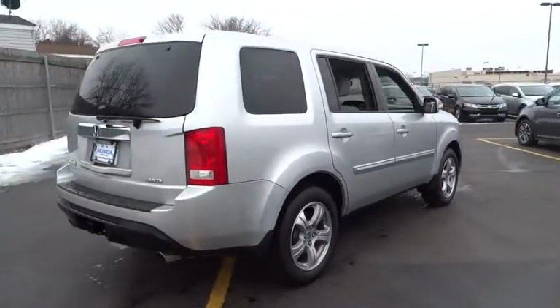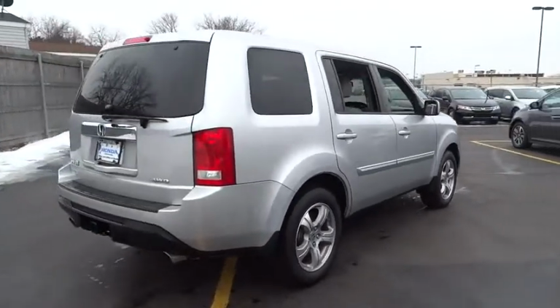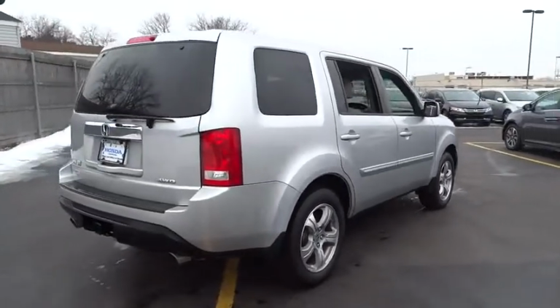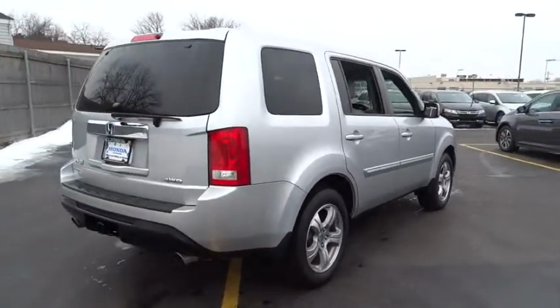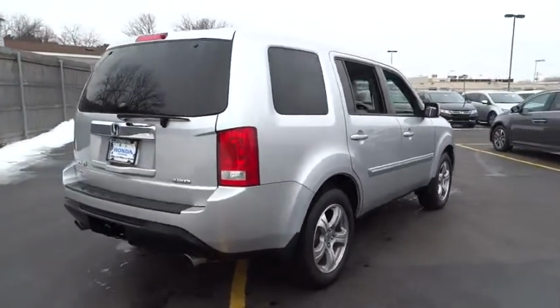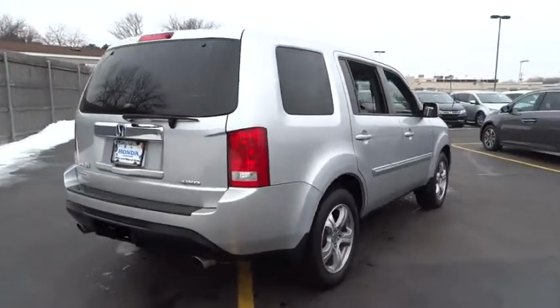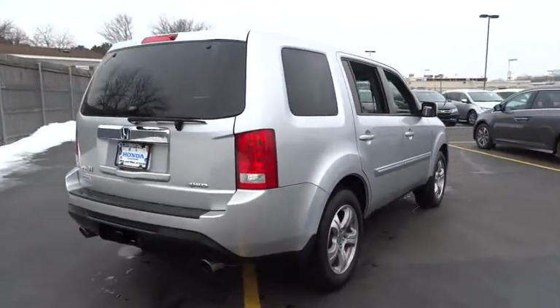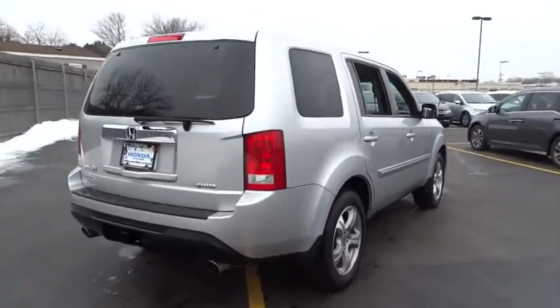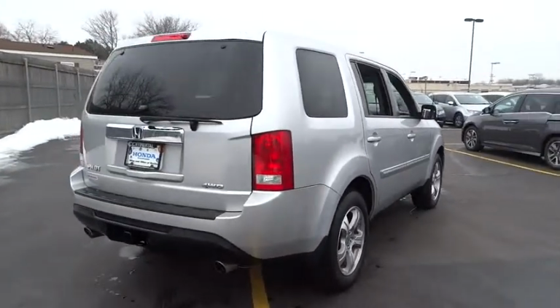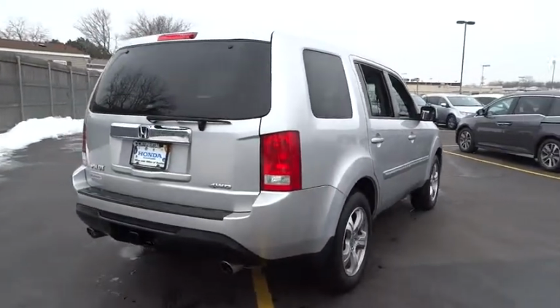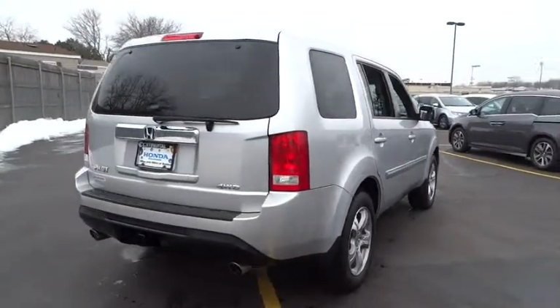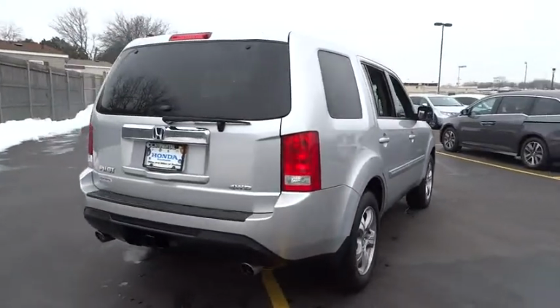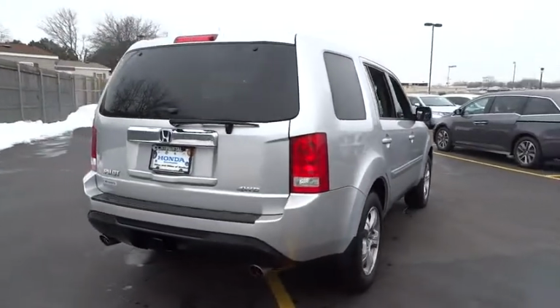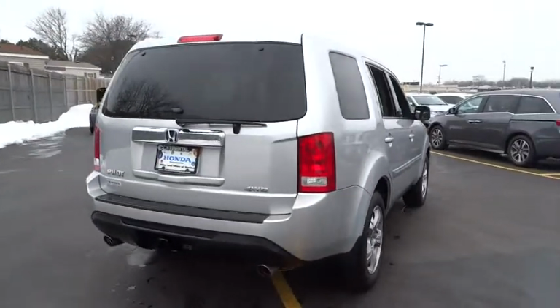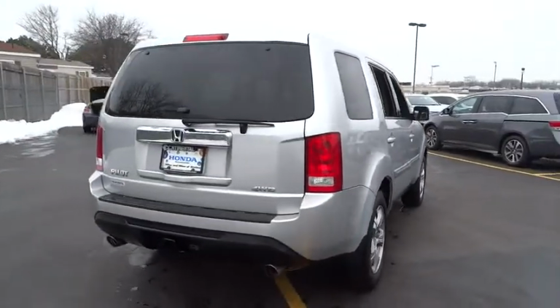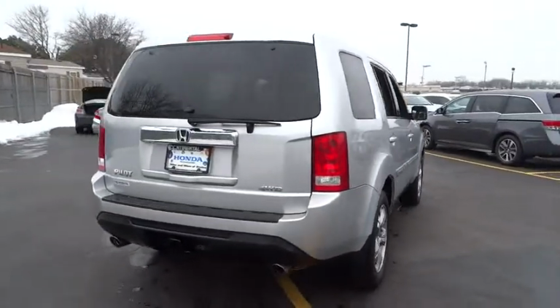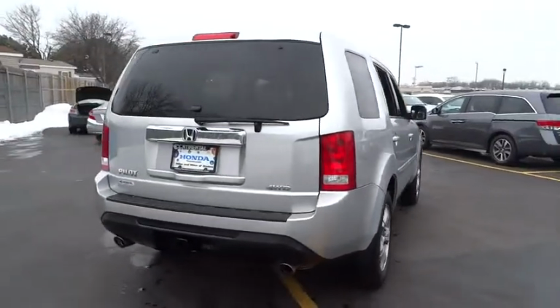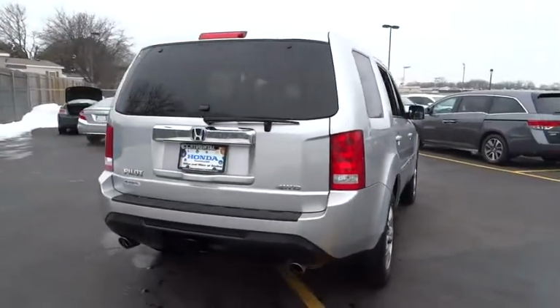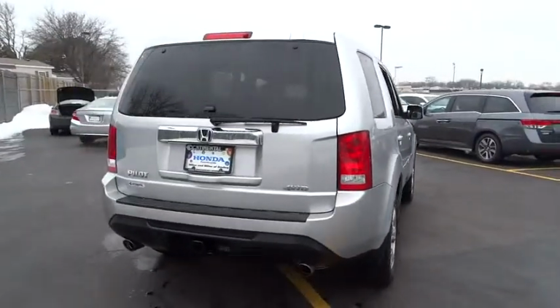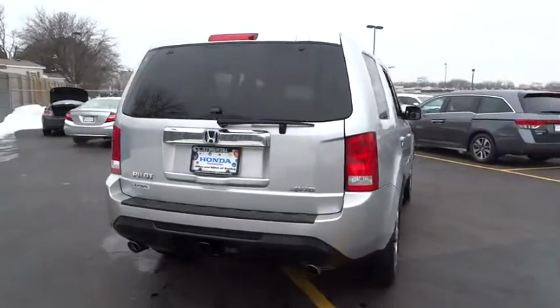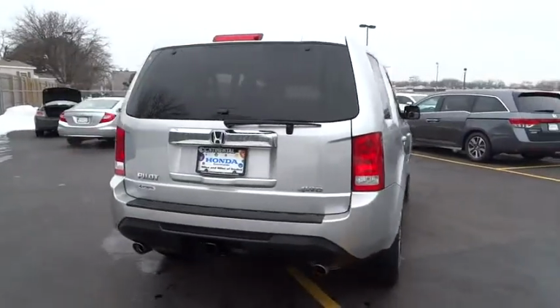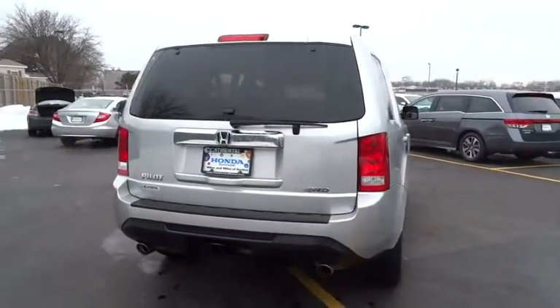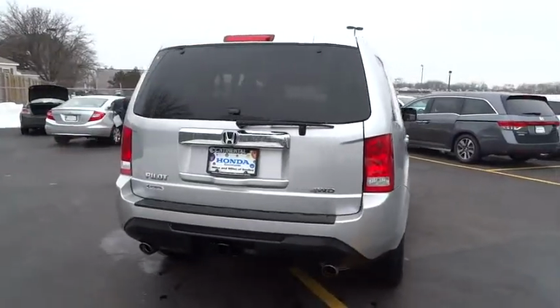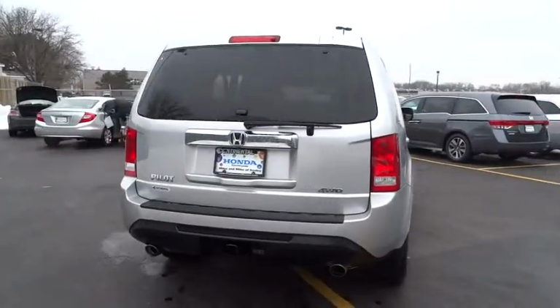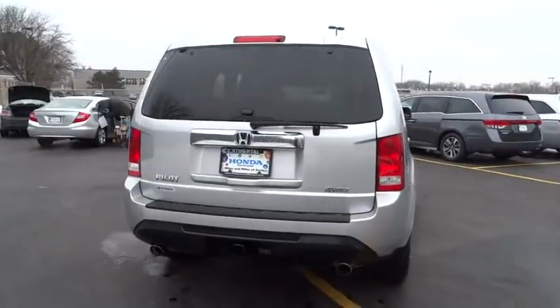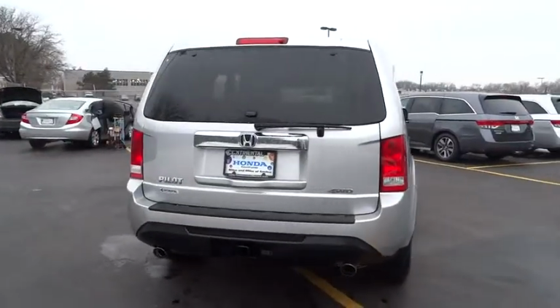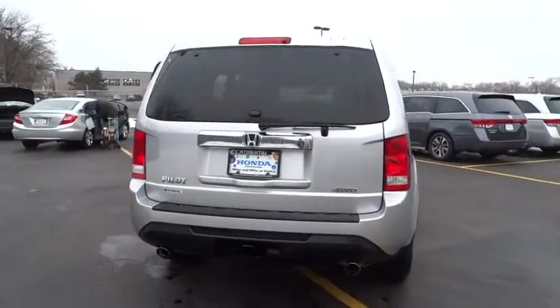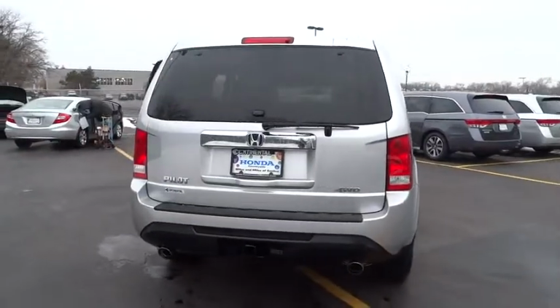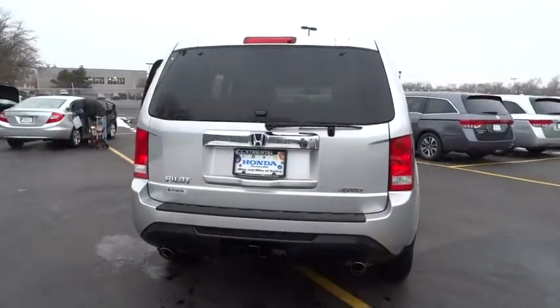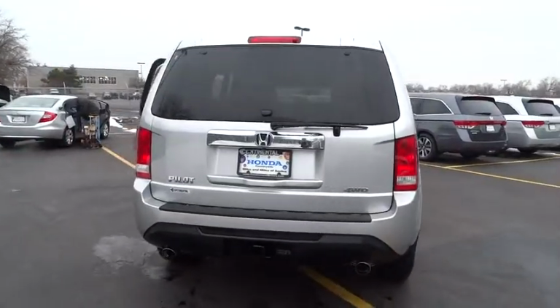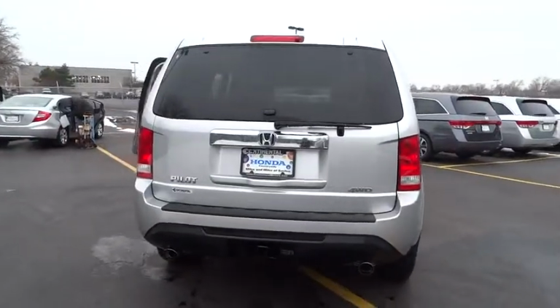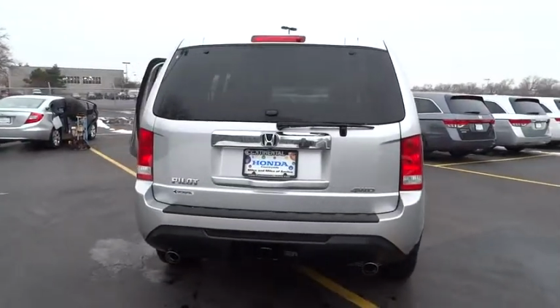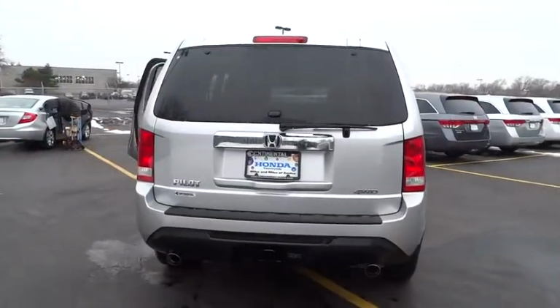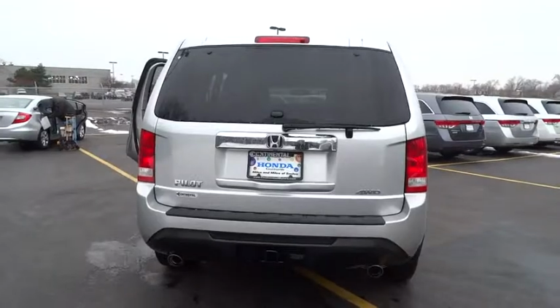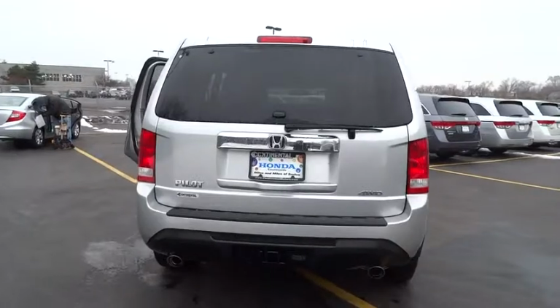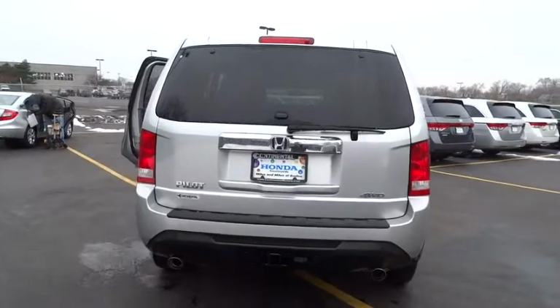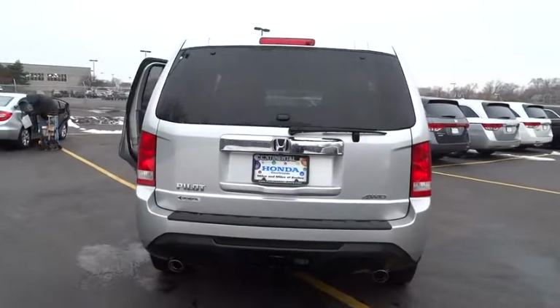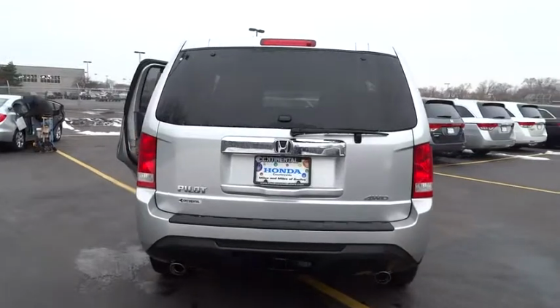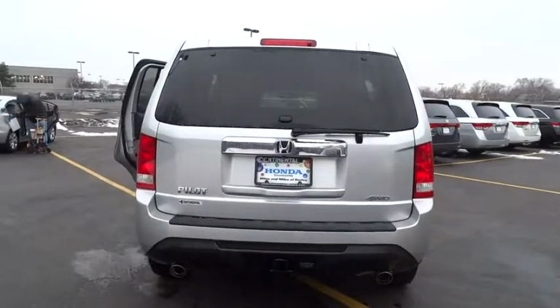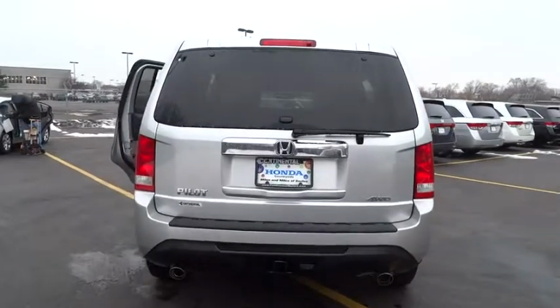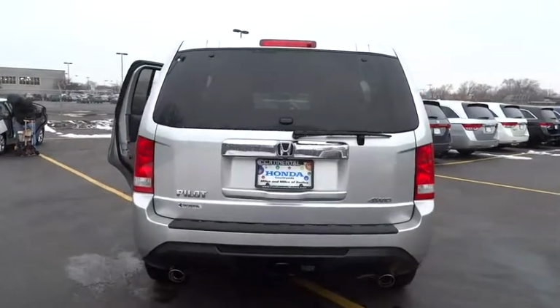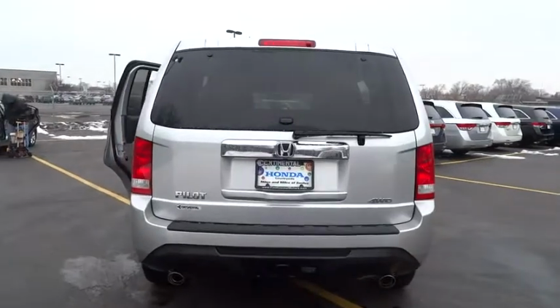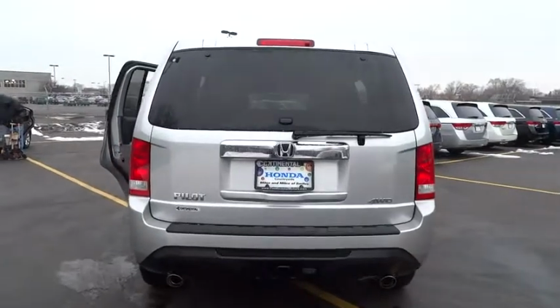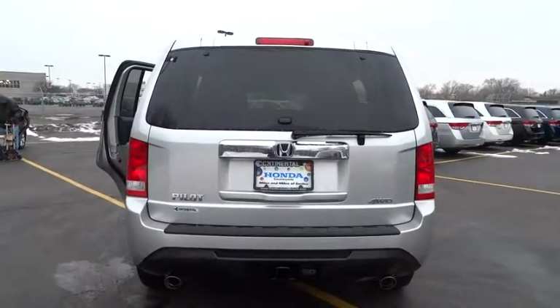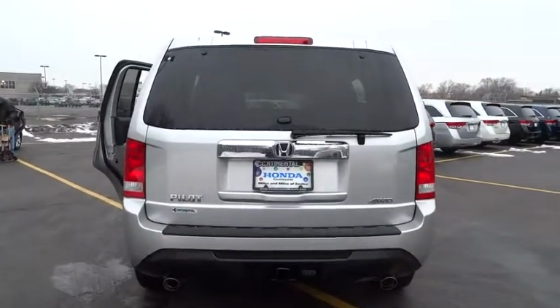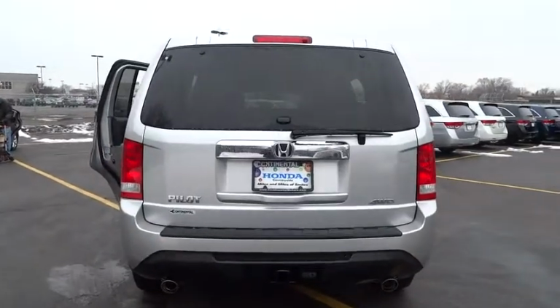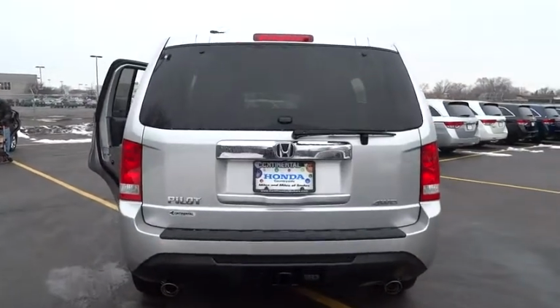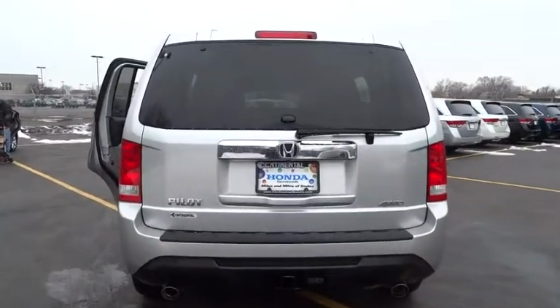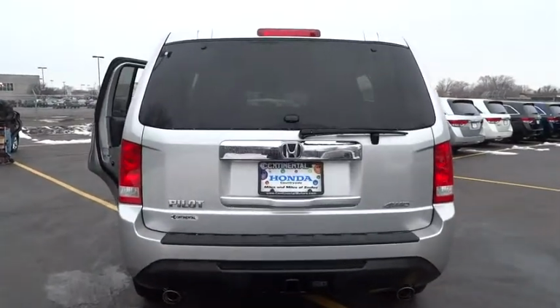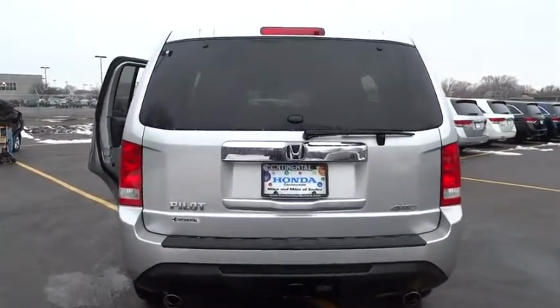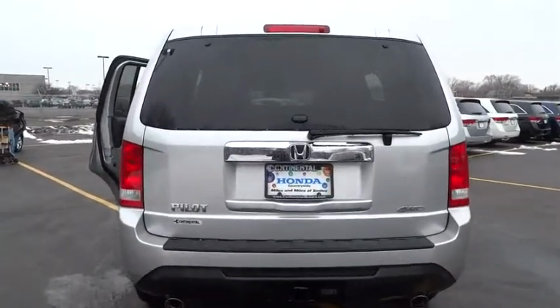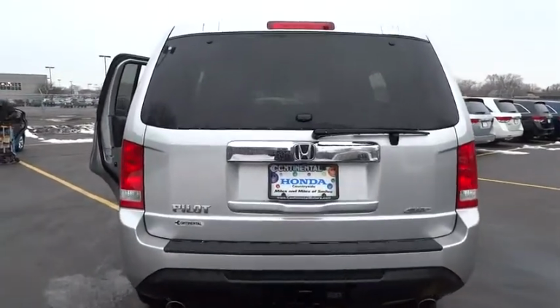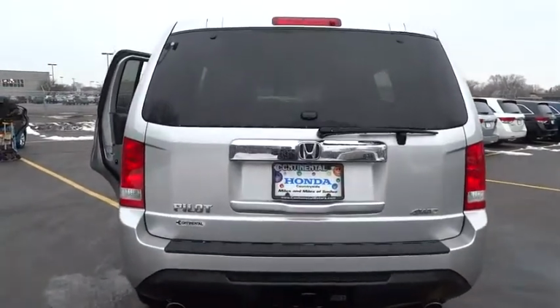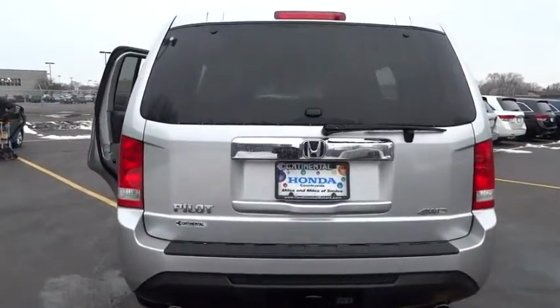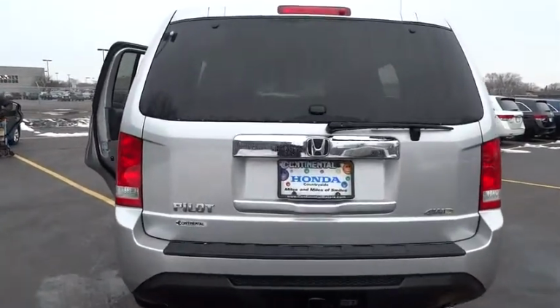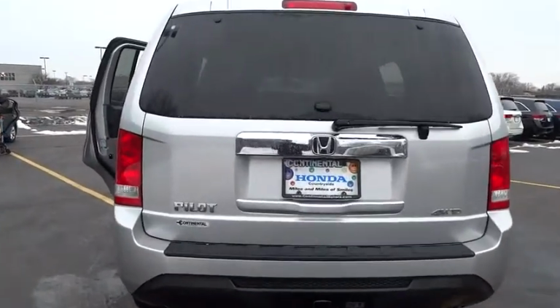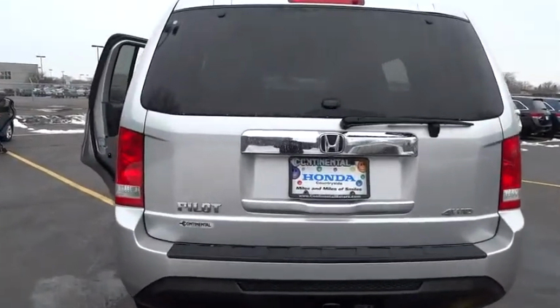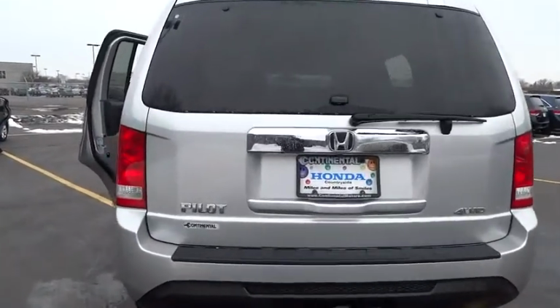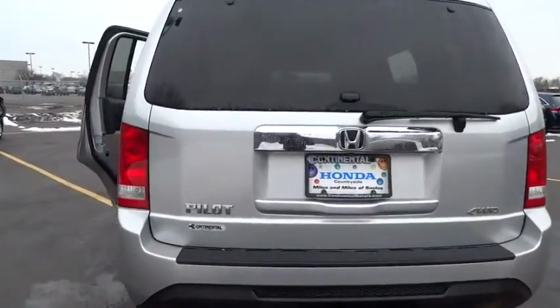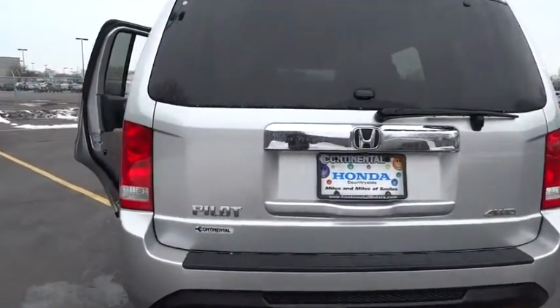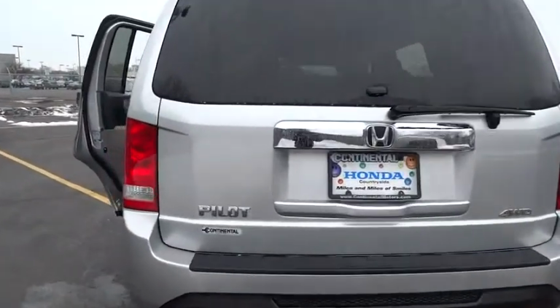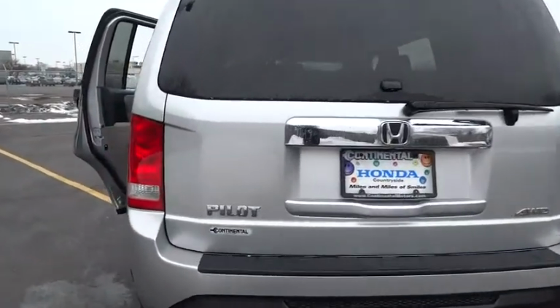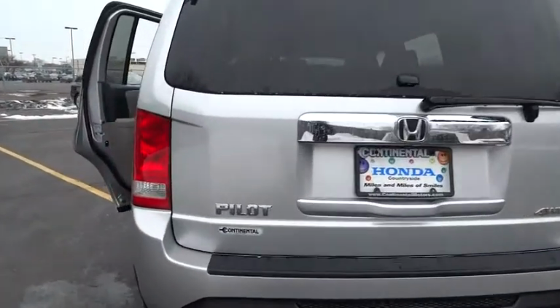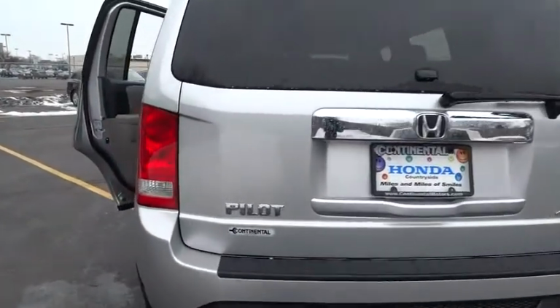This vehicle has less than 40,000 miles. Here are some of this vehicle's great options: power passenger seat.